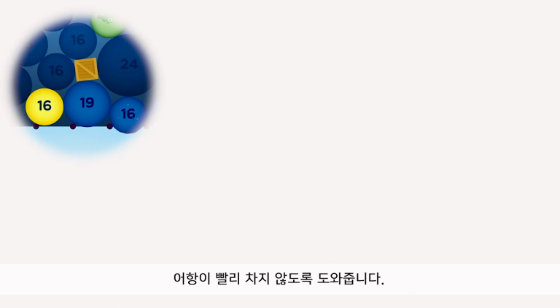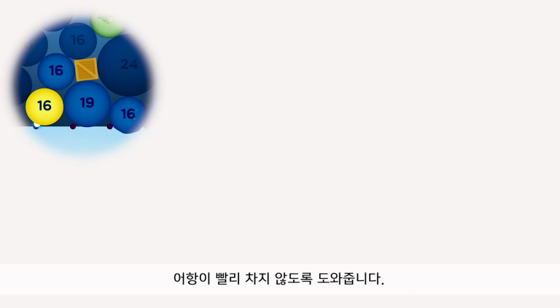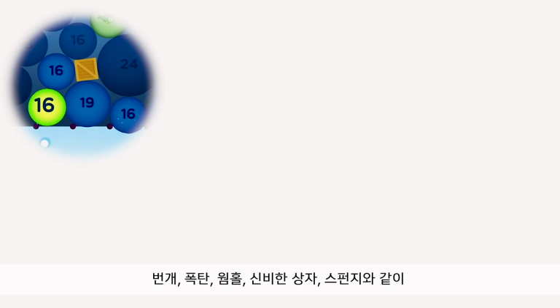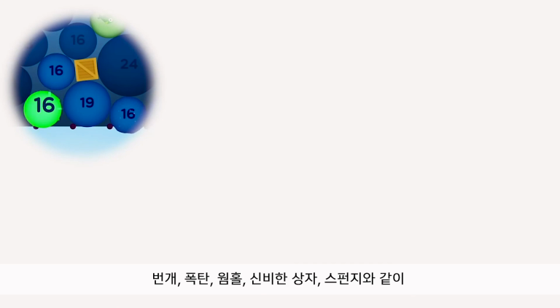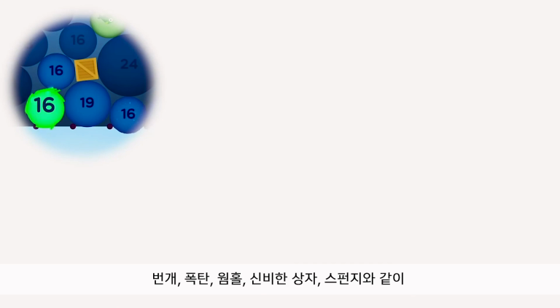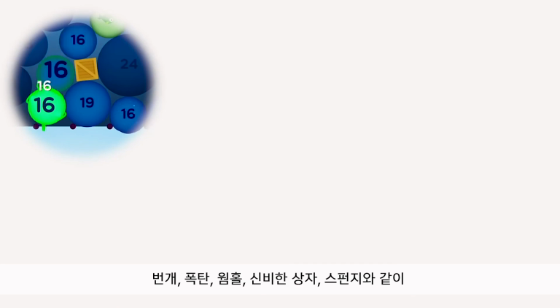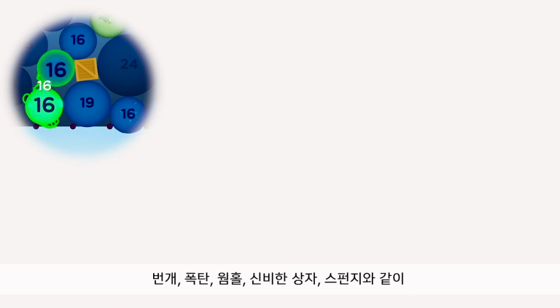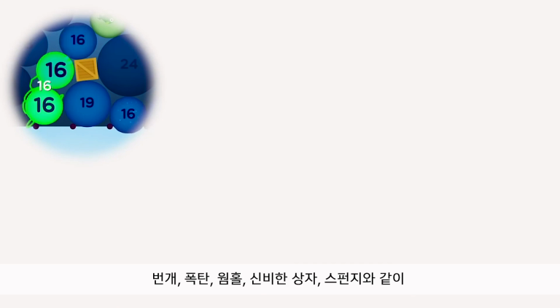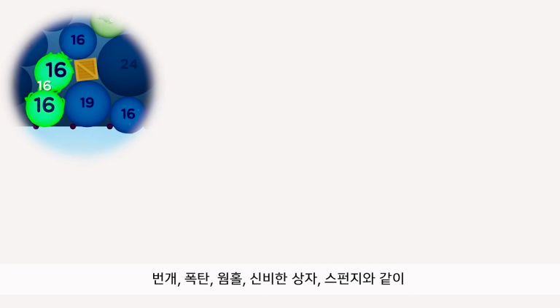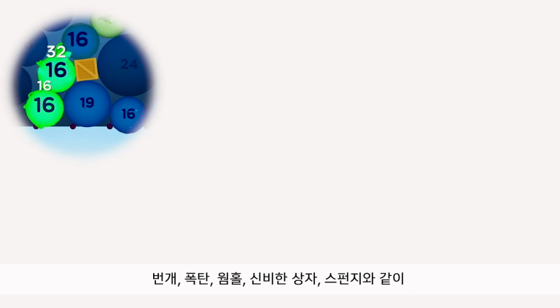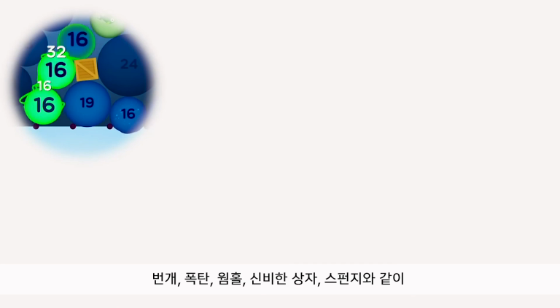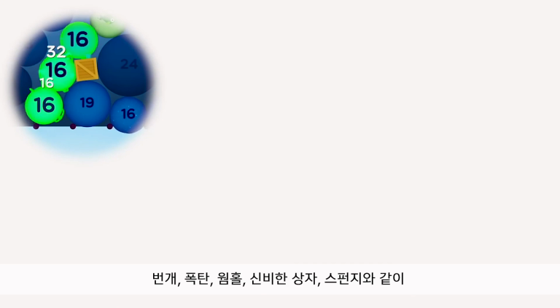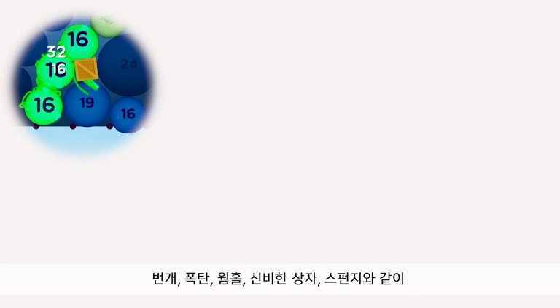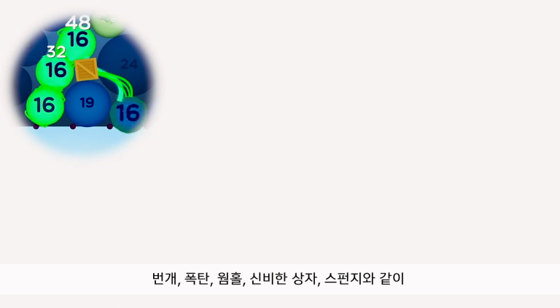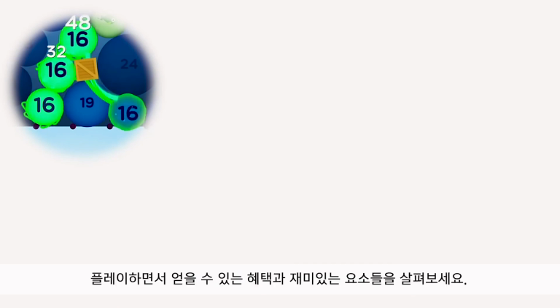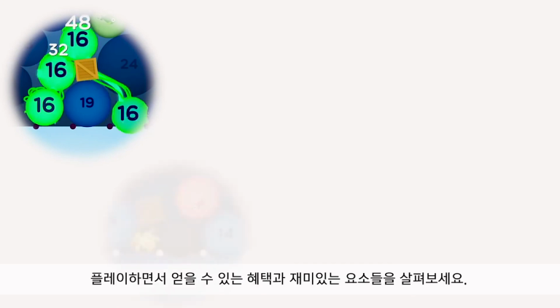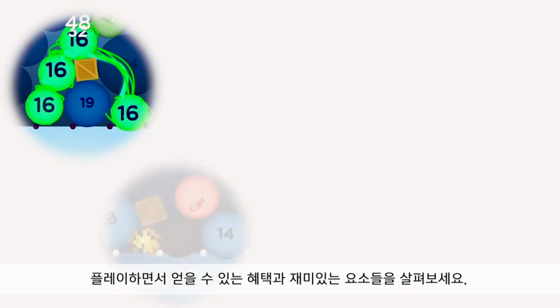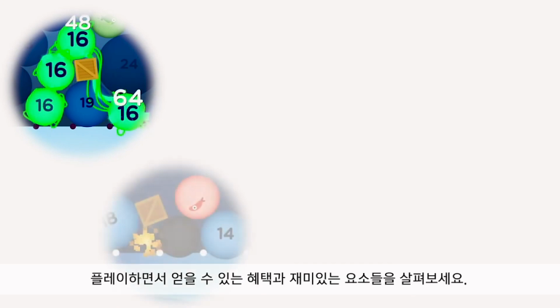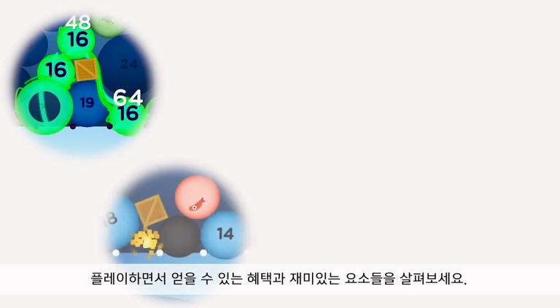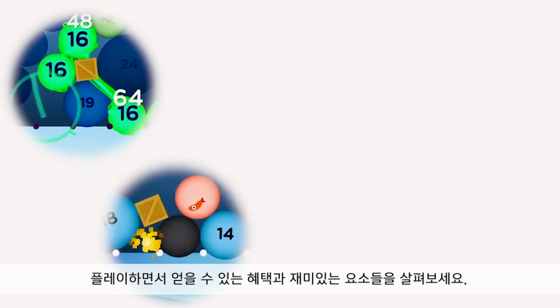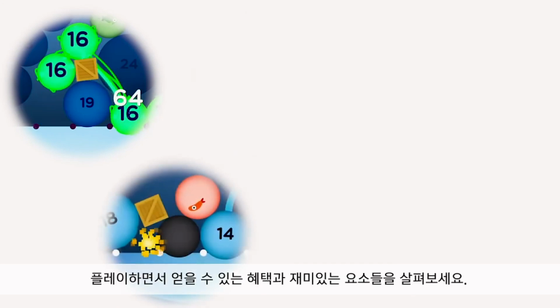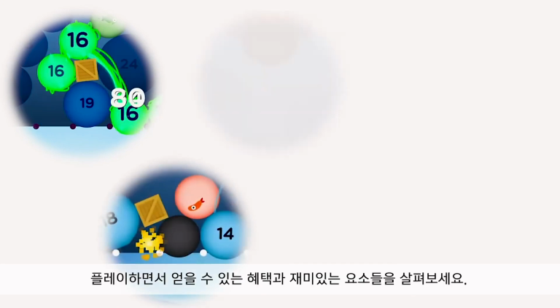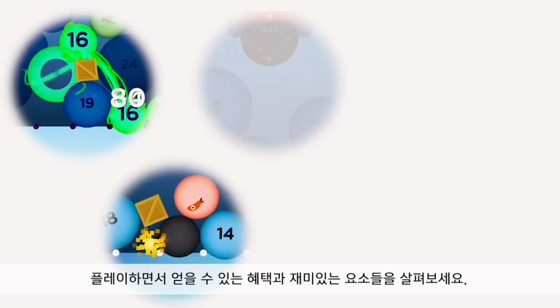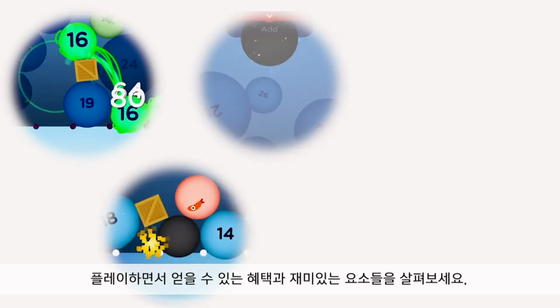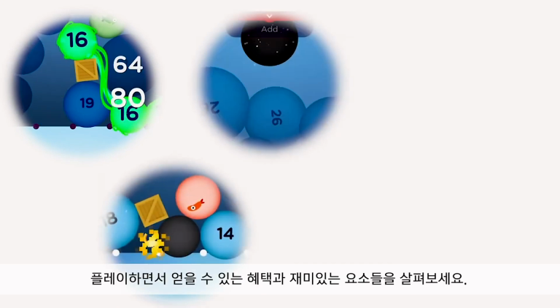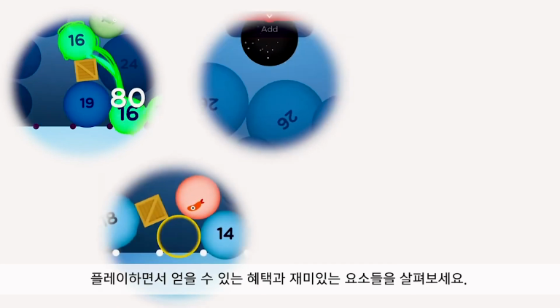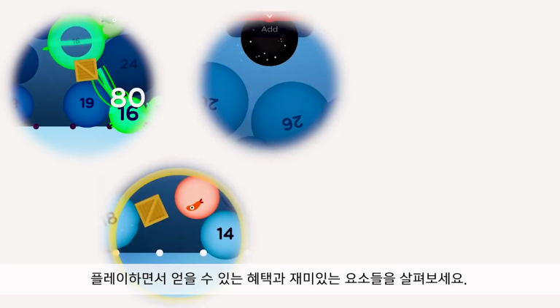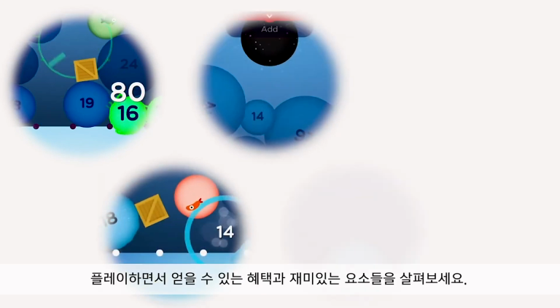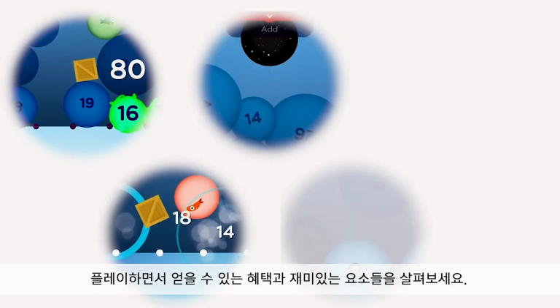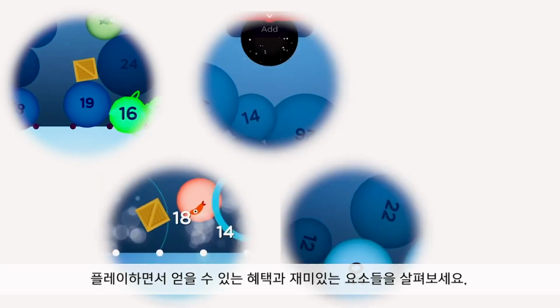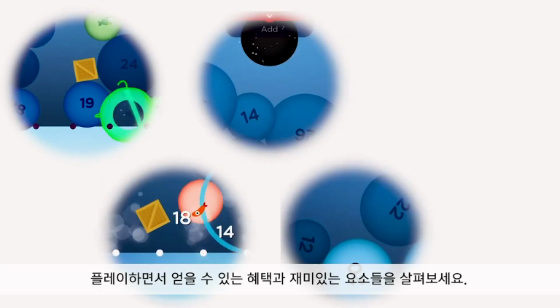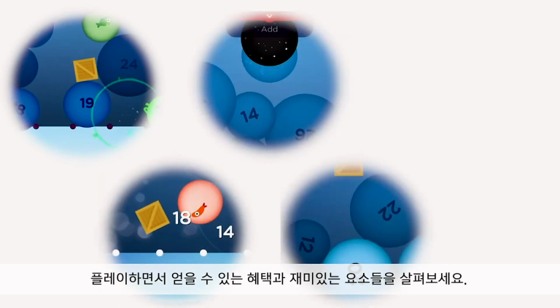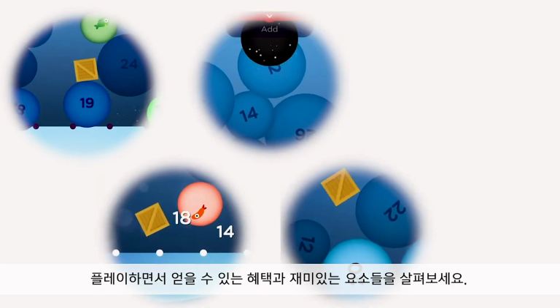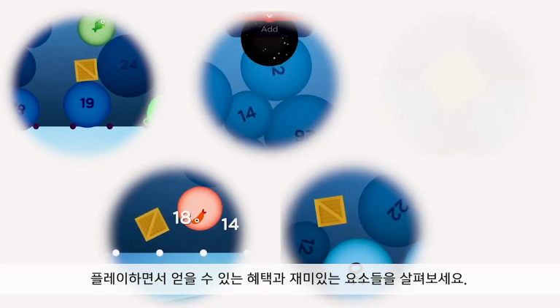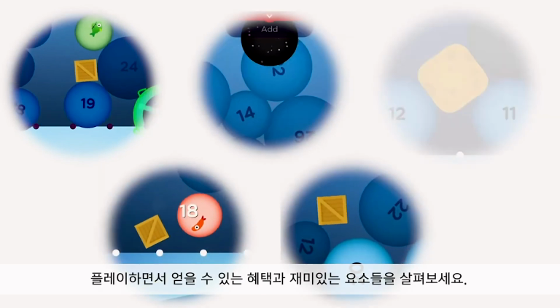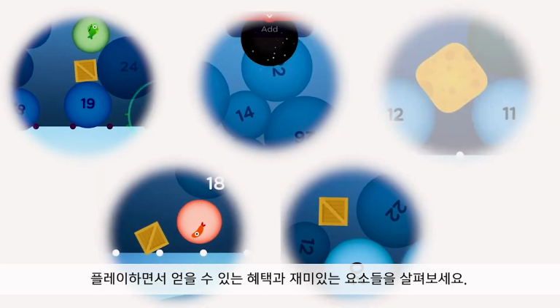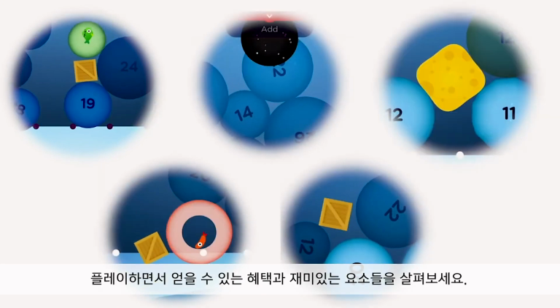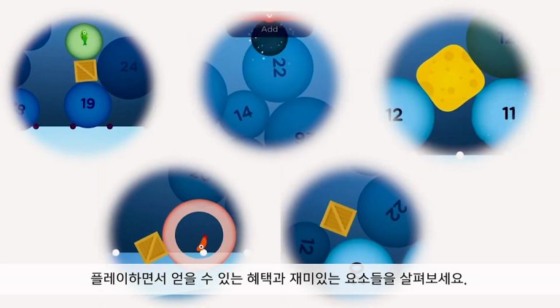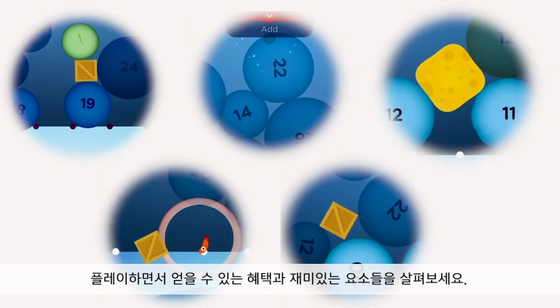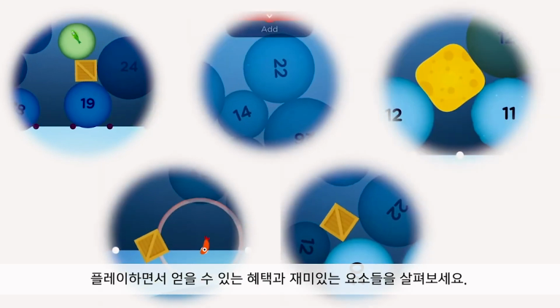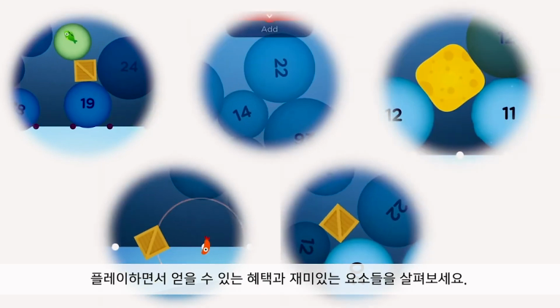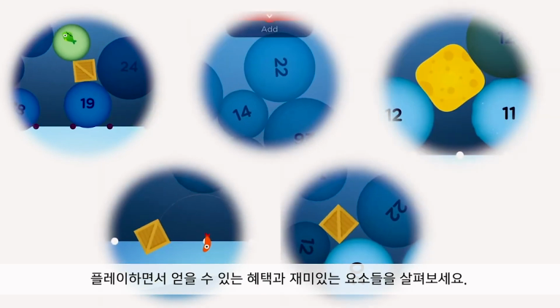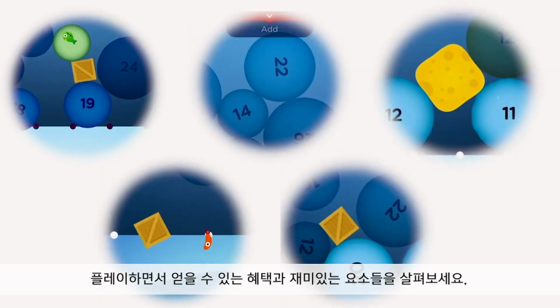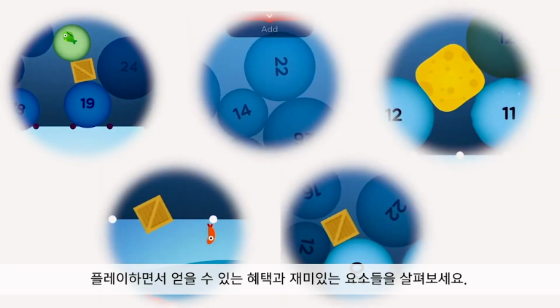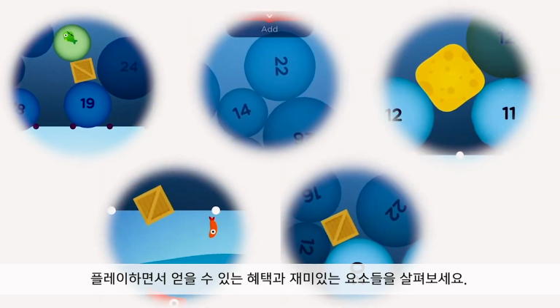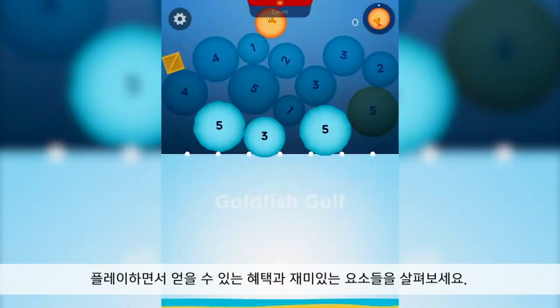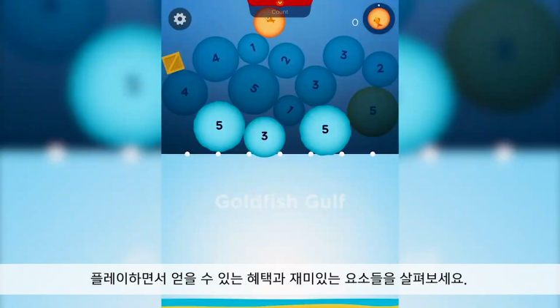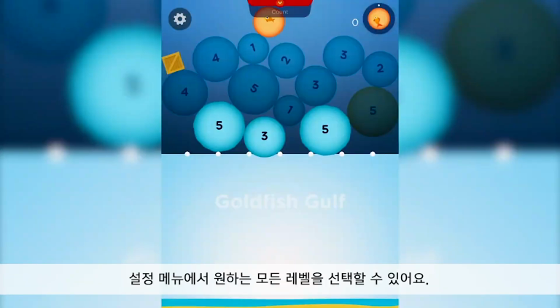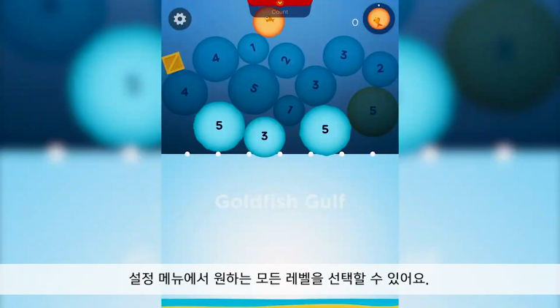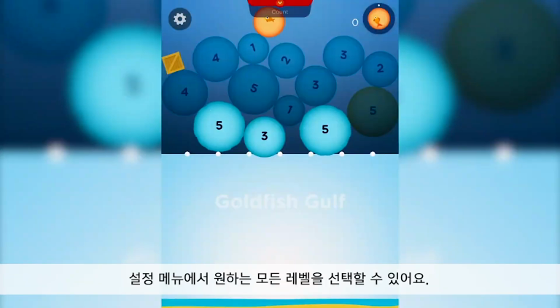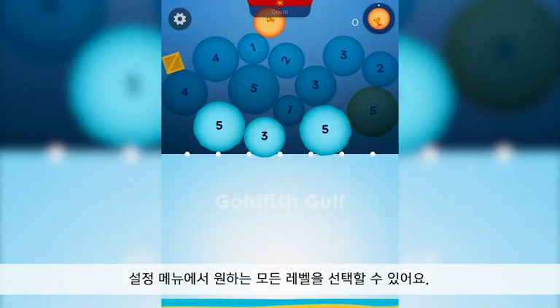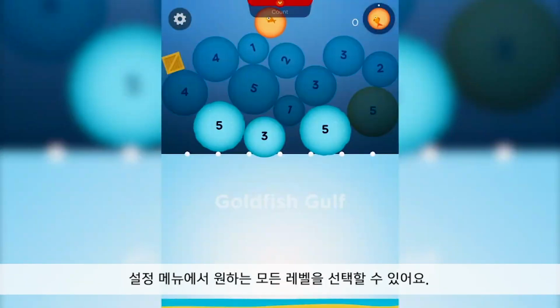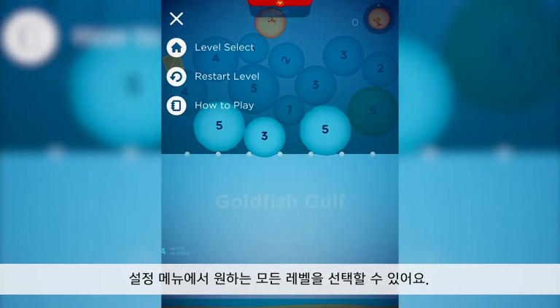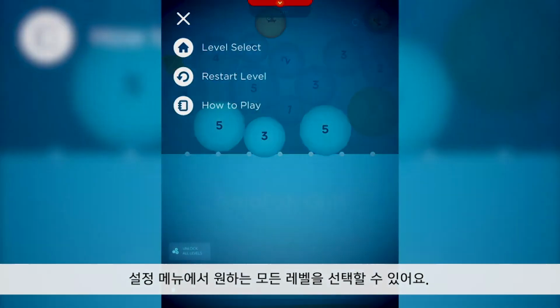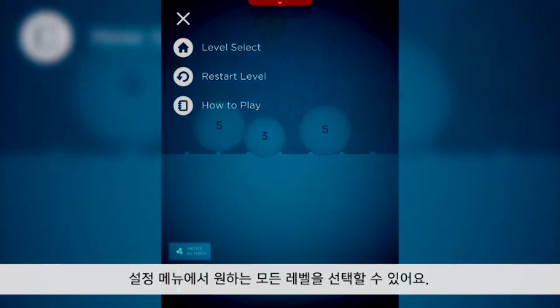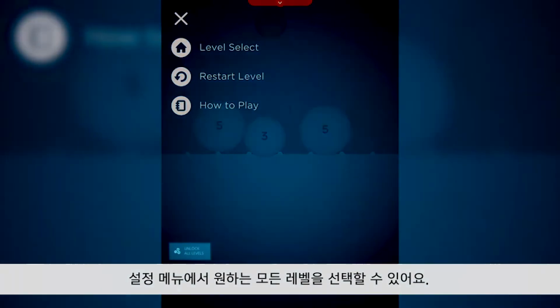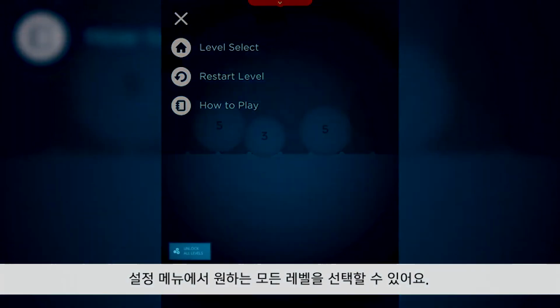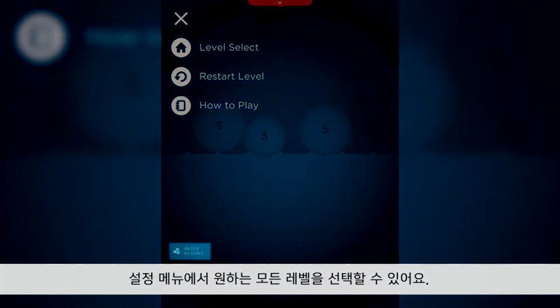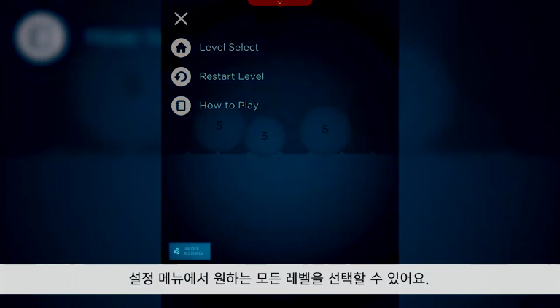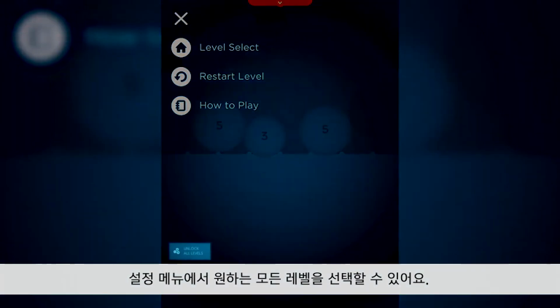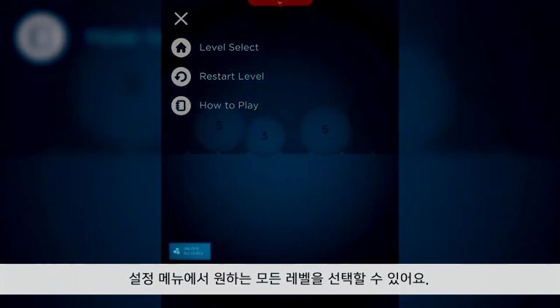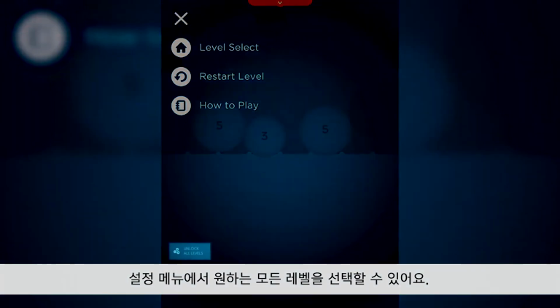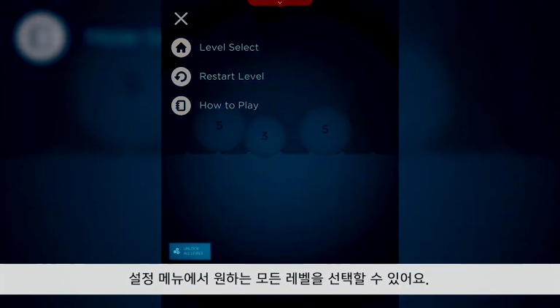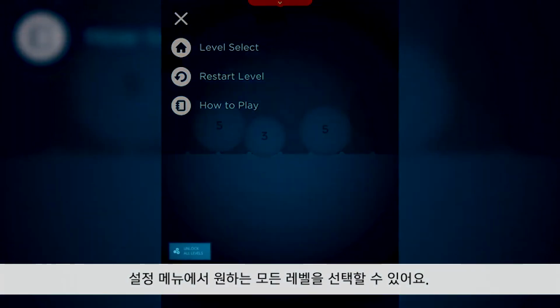Watch for power-ups and elements like lightning, explosions, wormholes, mystery crates, and sponges. You can unlock all the levels in the settings menu.